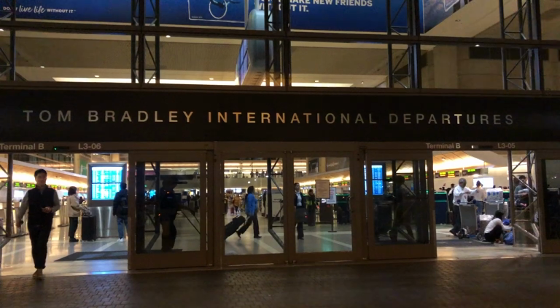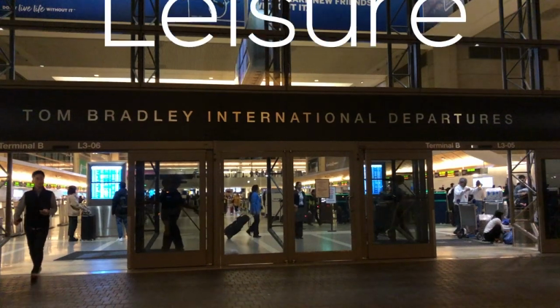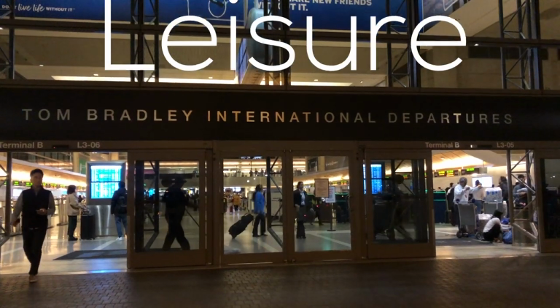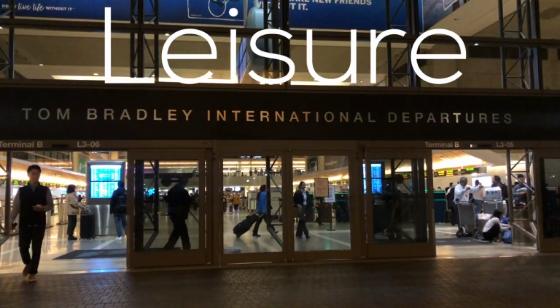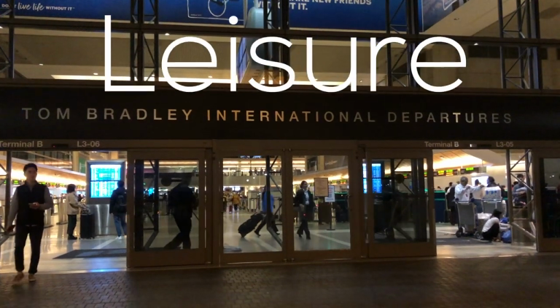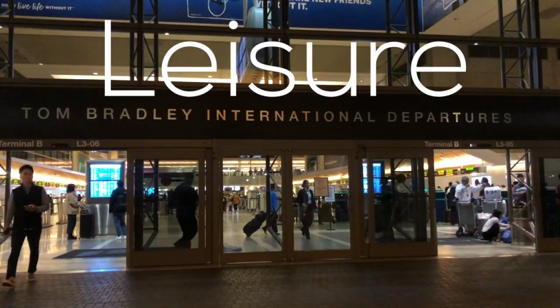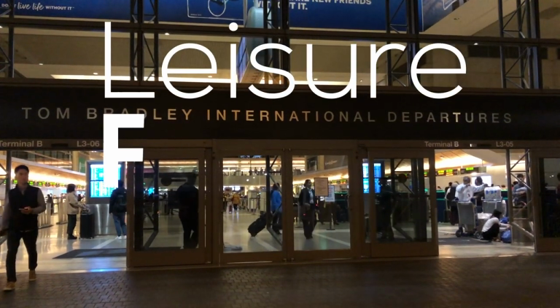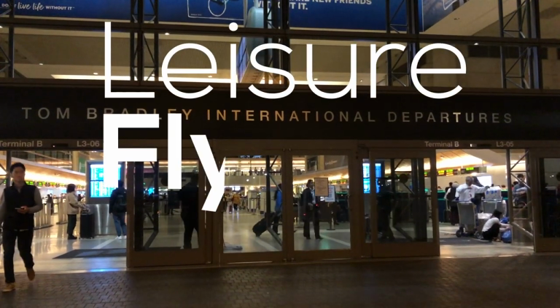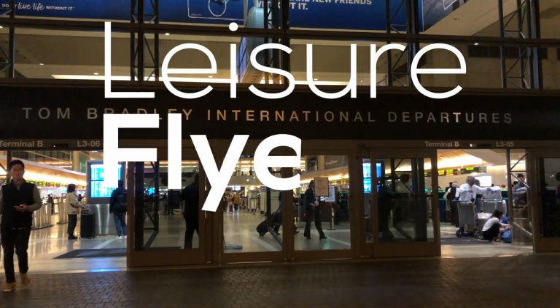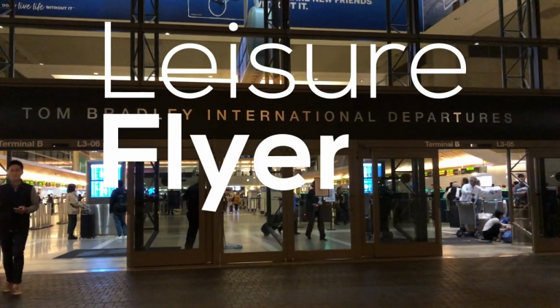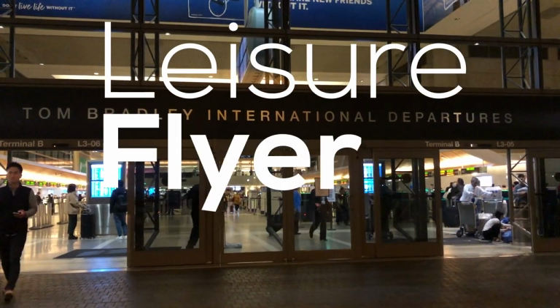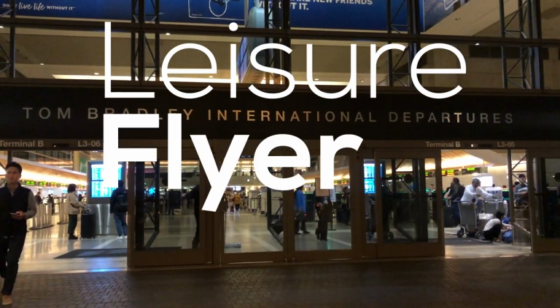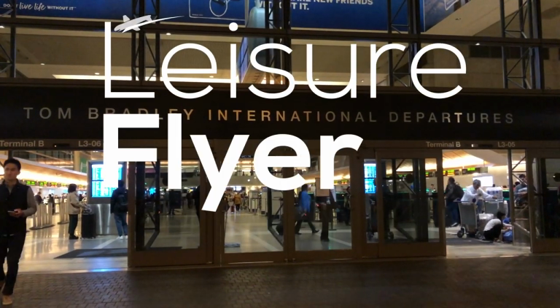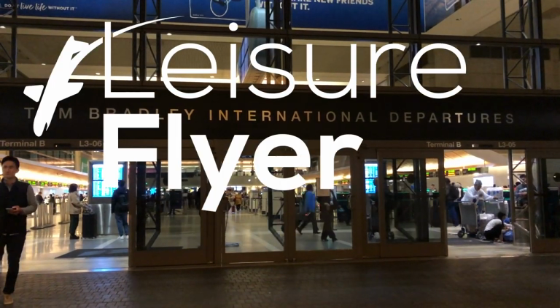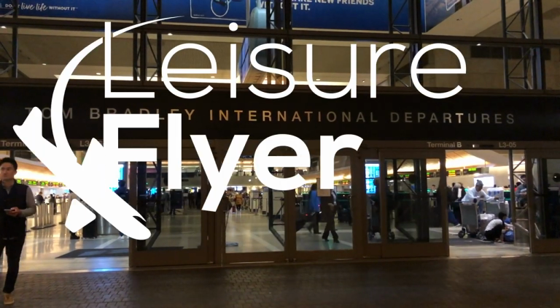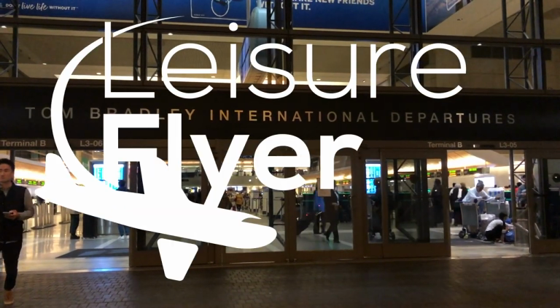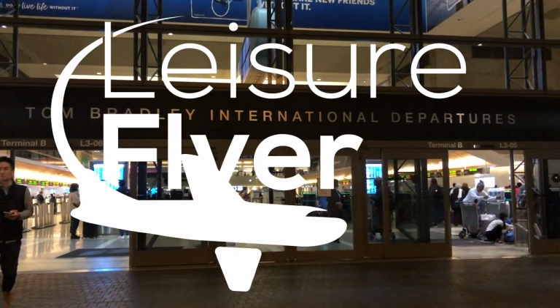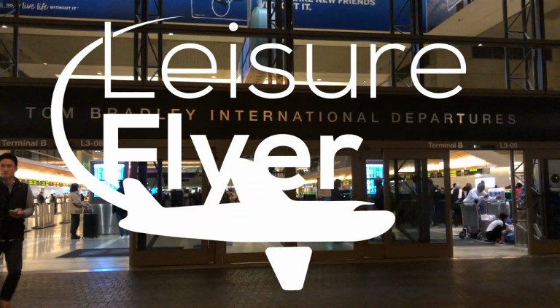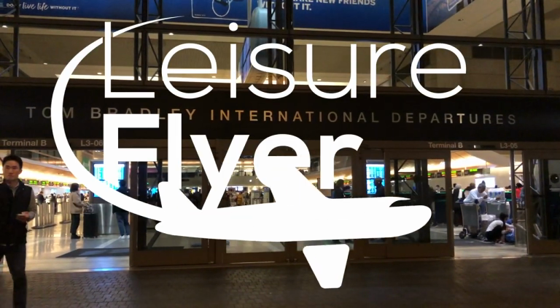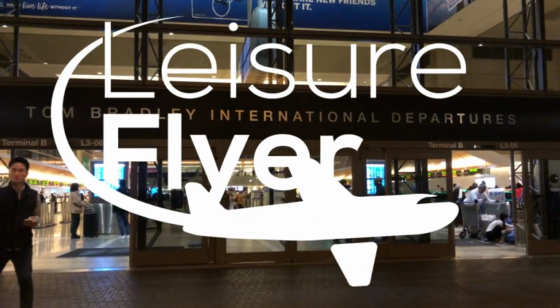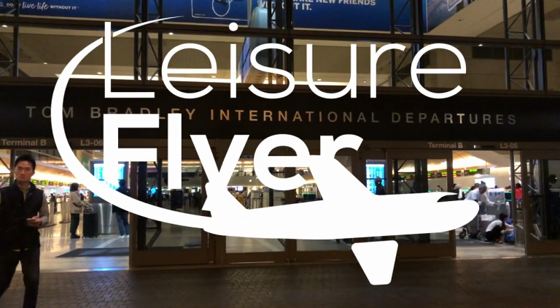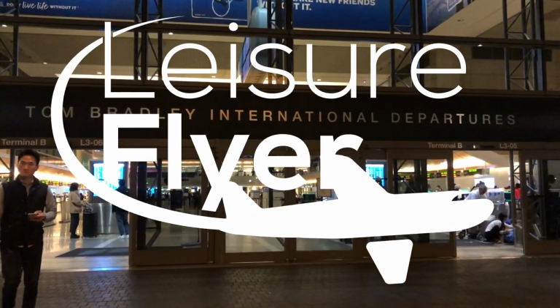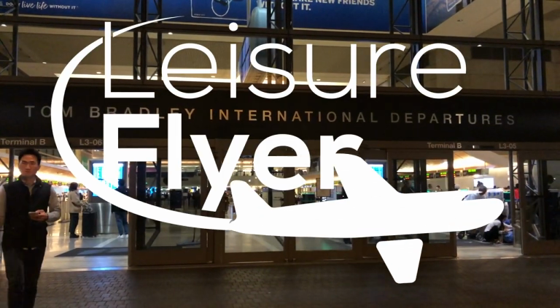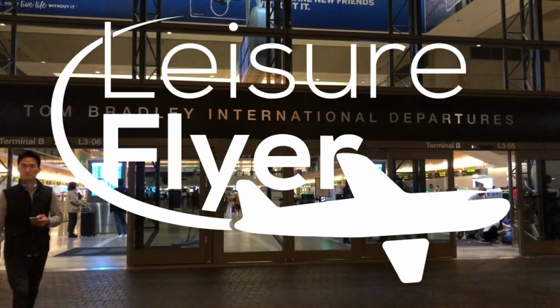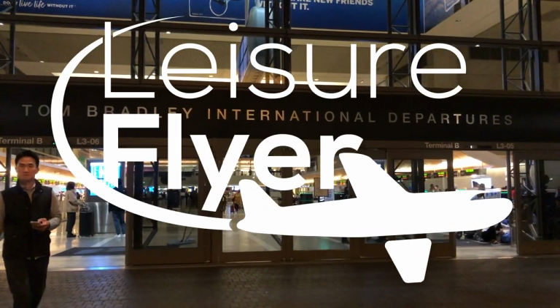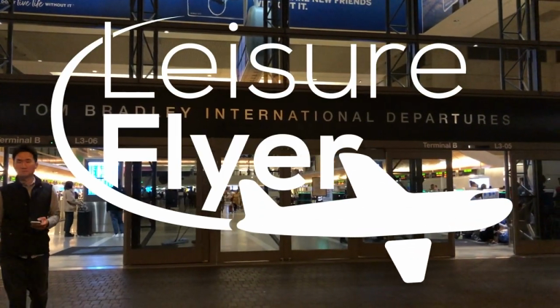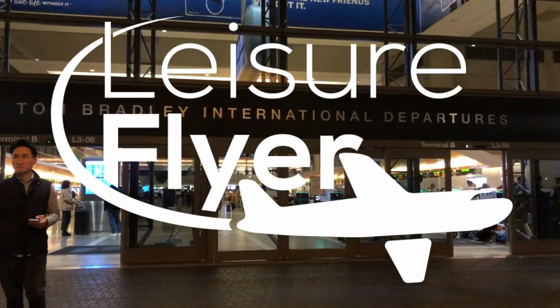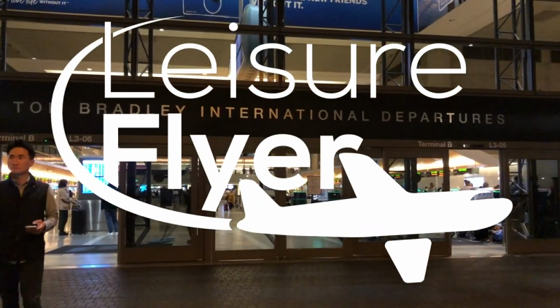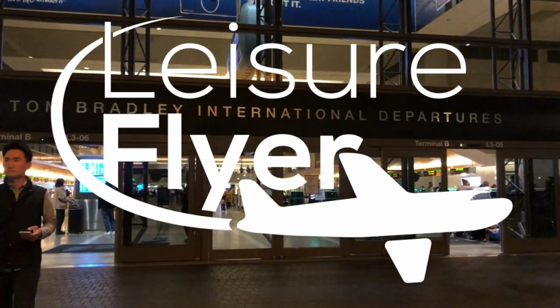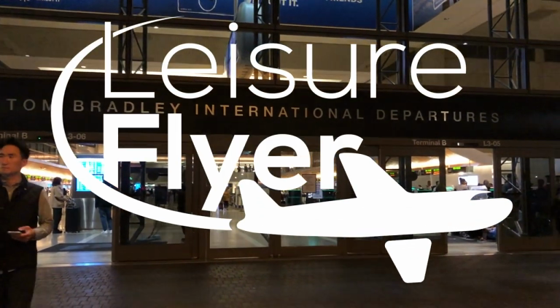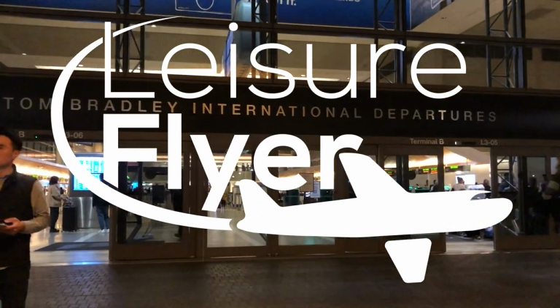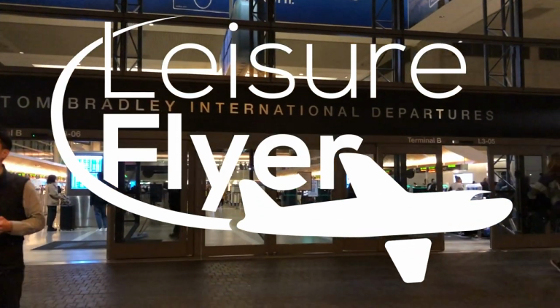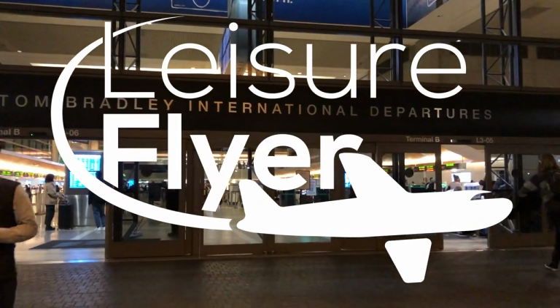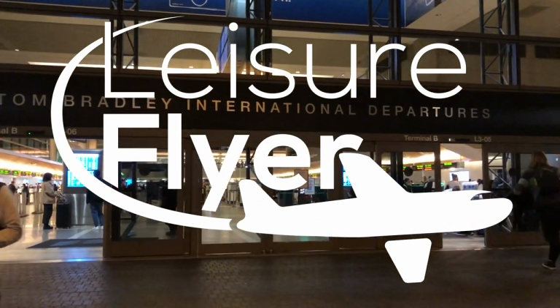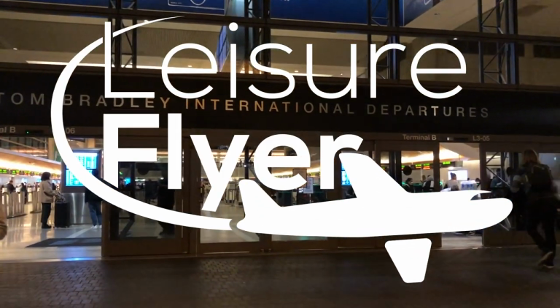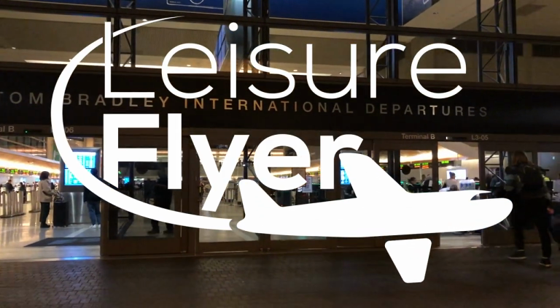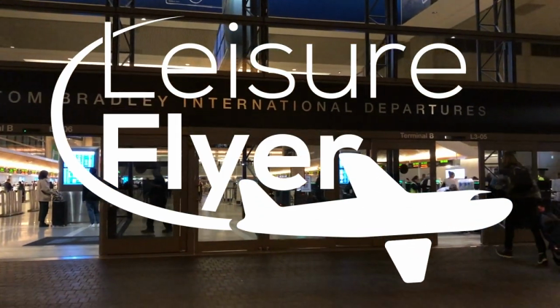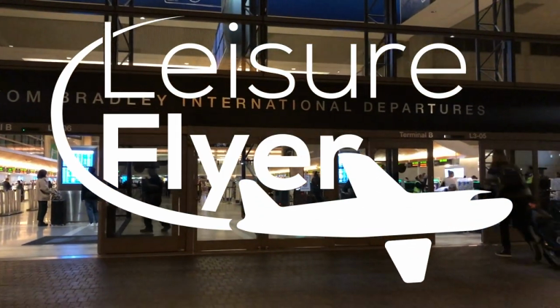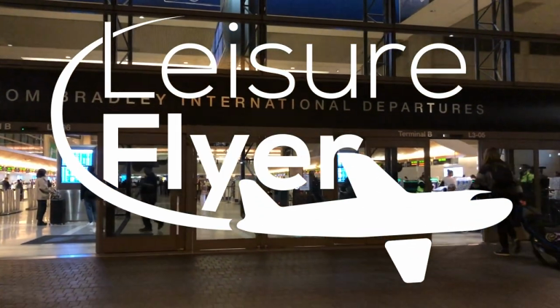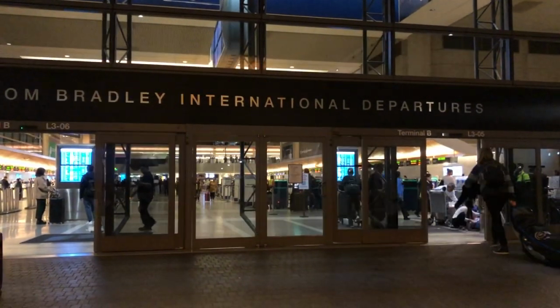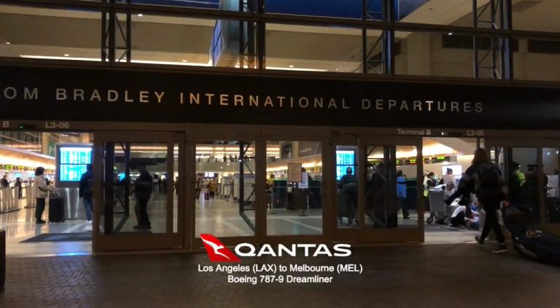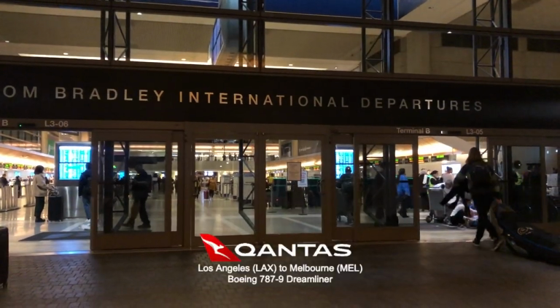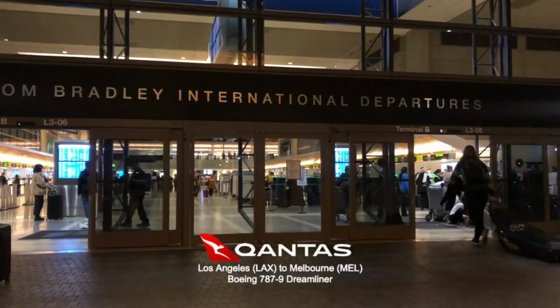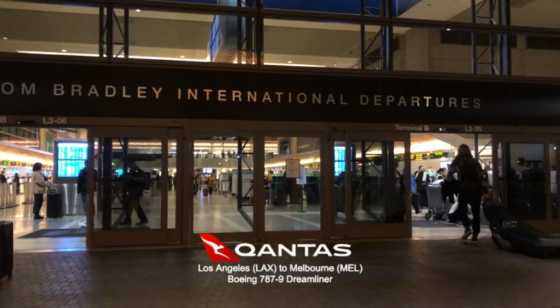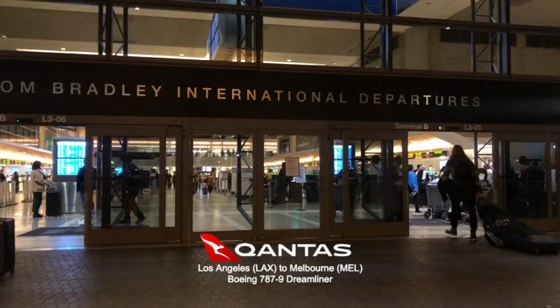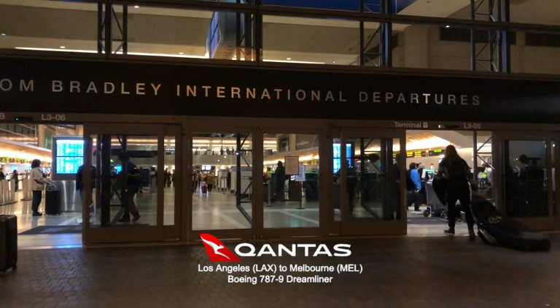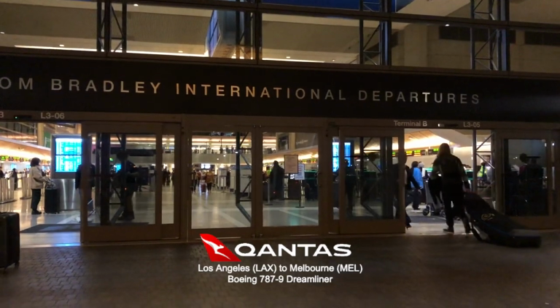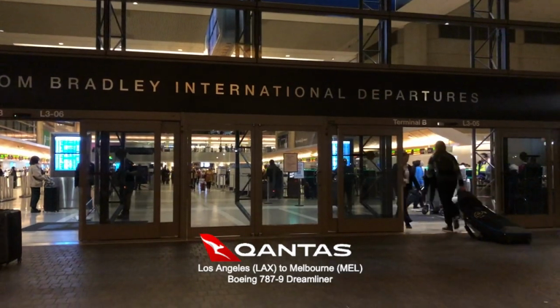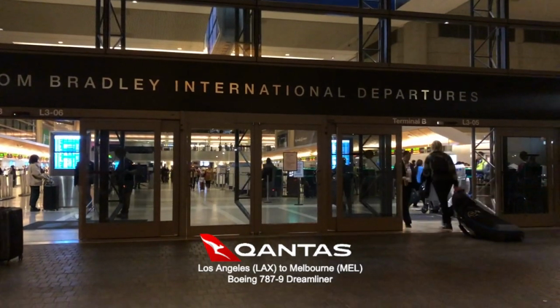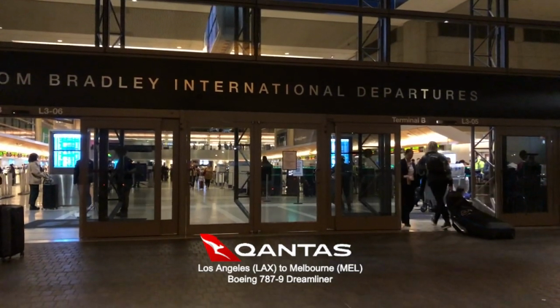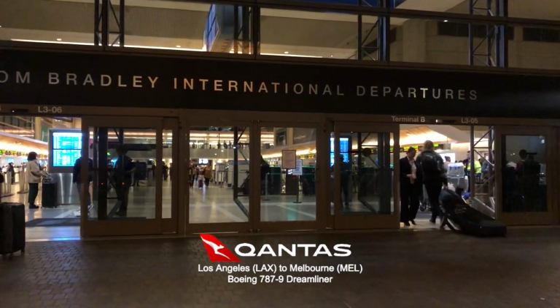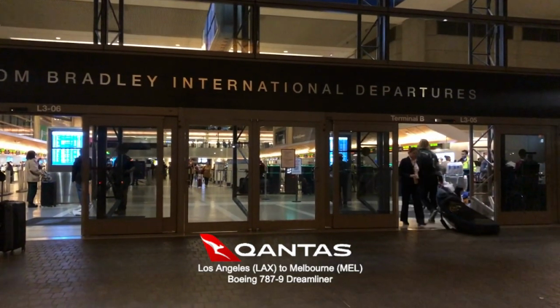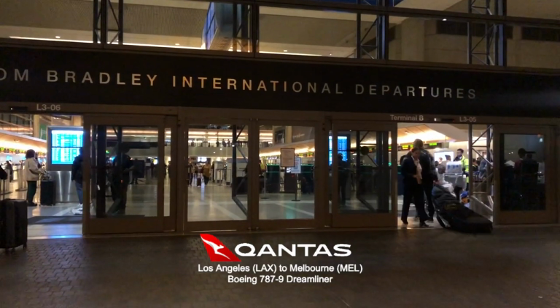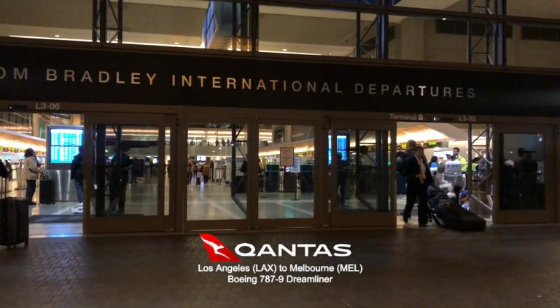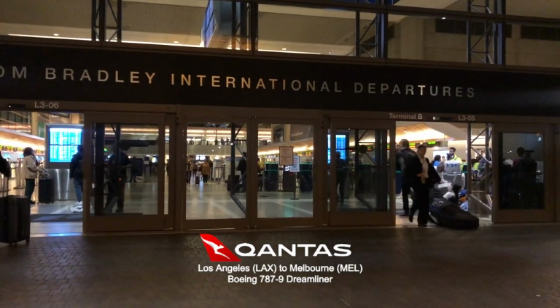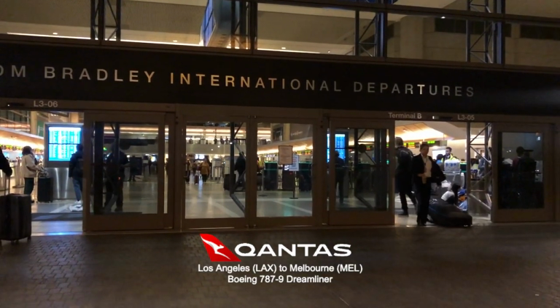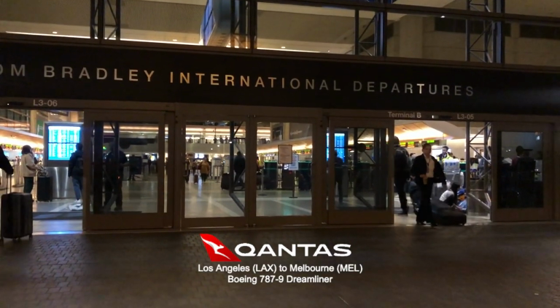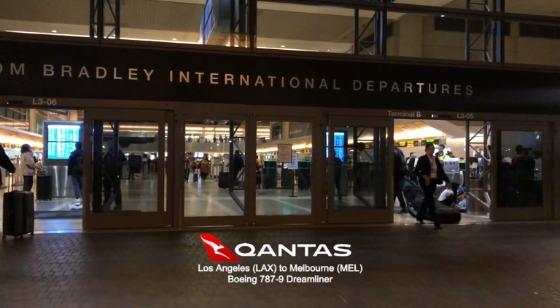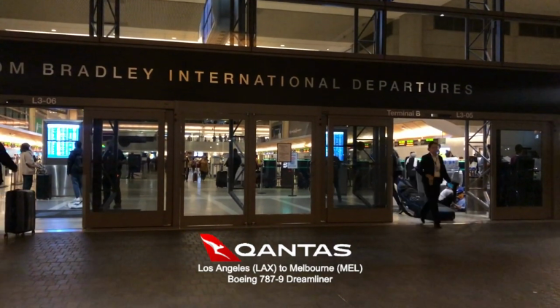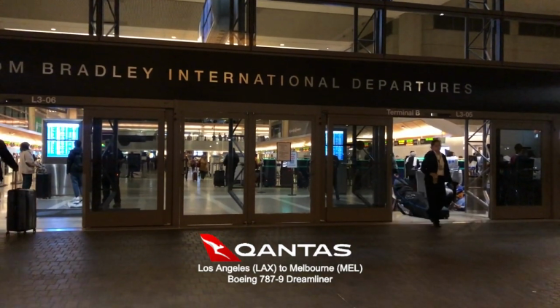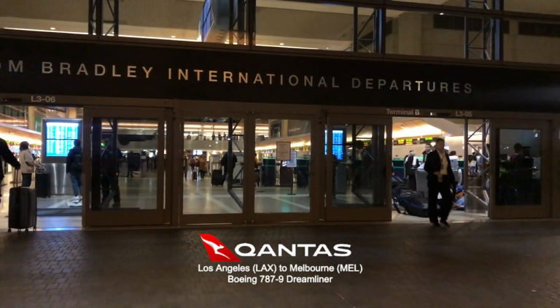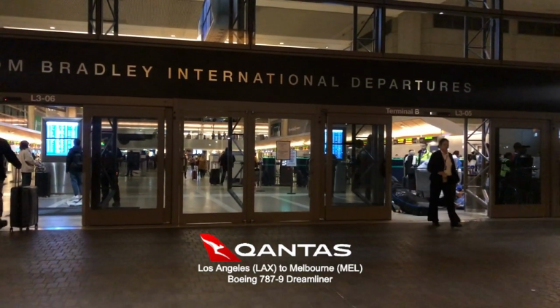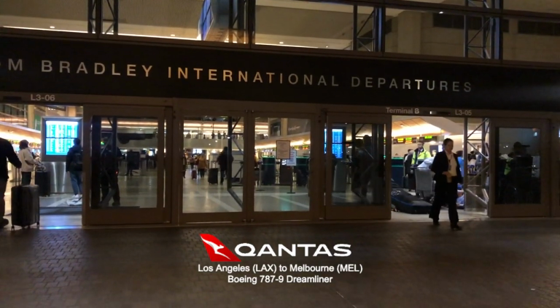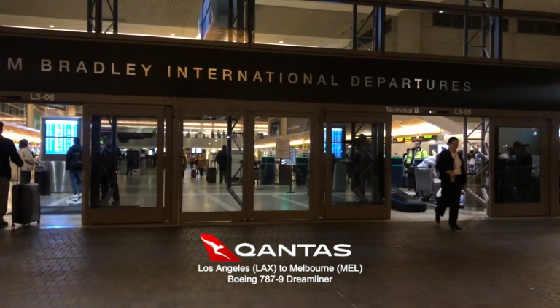Hi everyone, welcome back to another video. Today's flight is one I took from LA to Melbourne on a Qantas 787 Dreamliner.